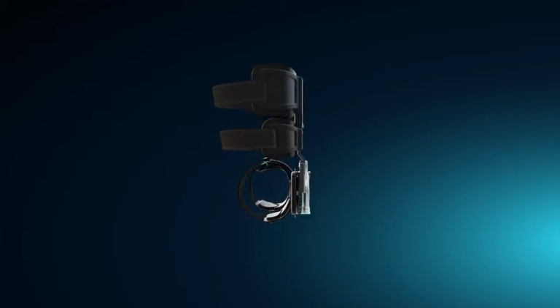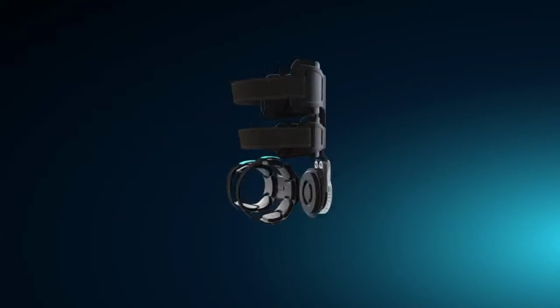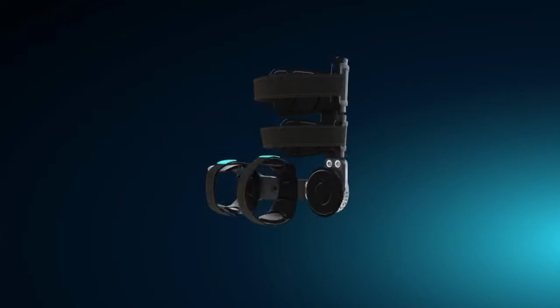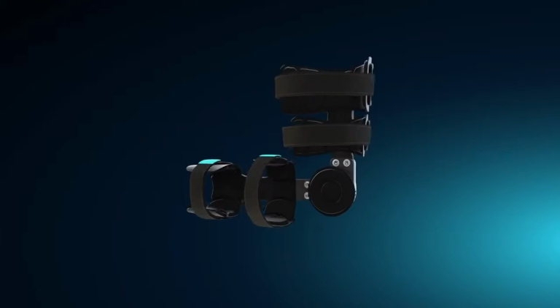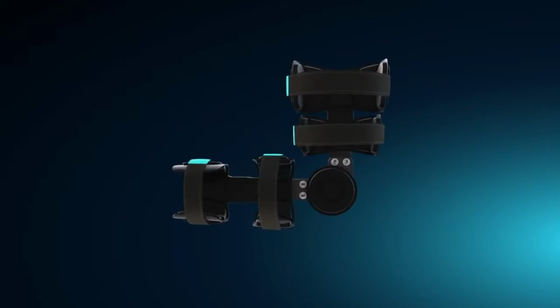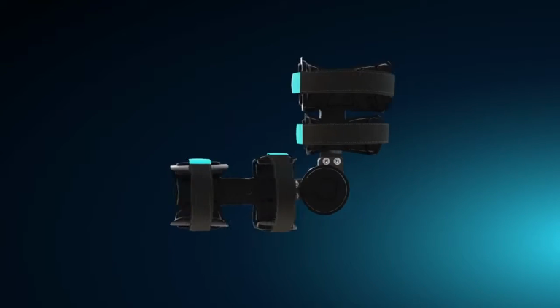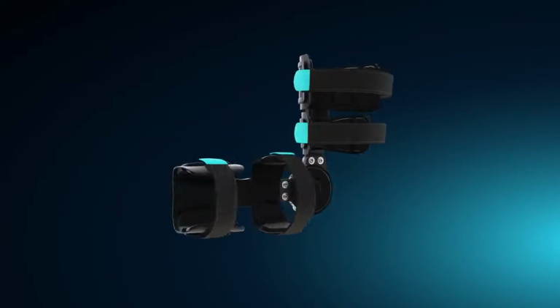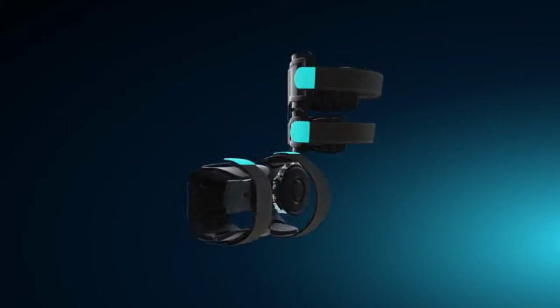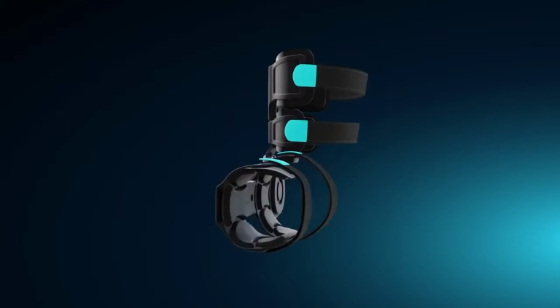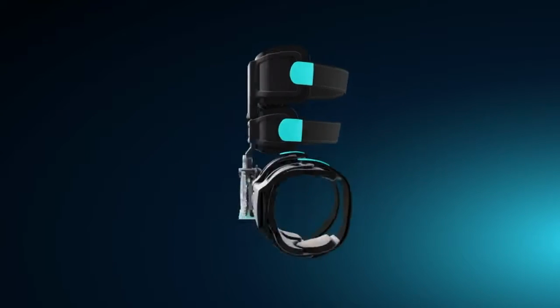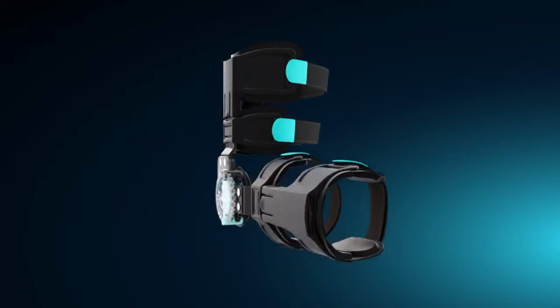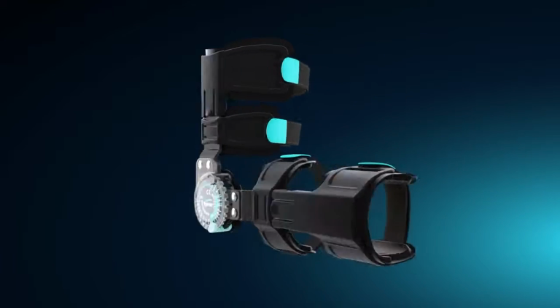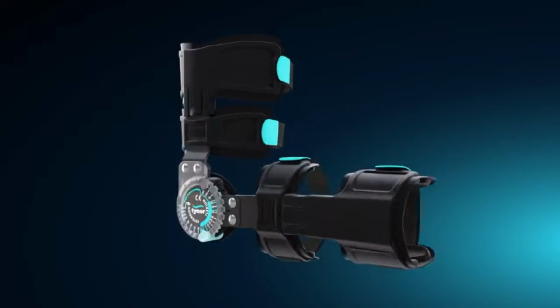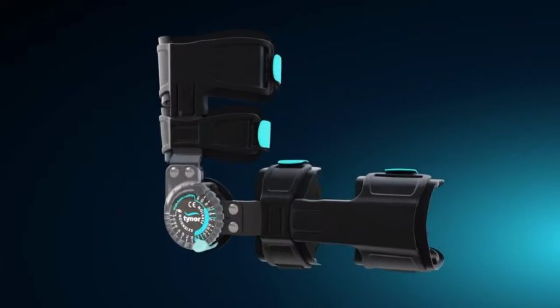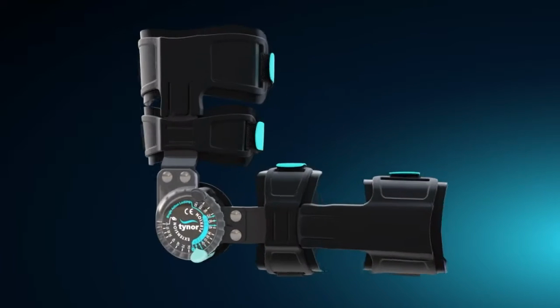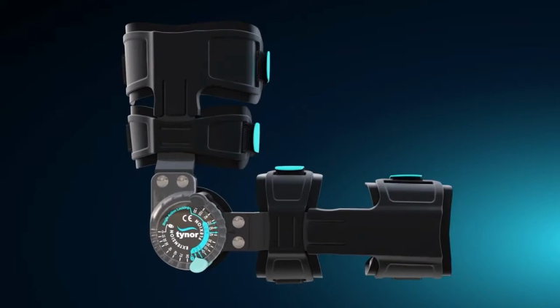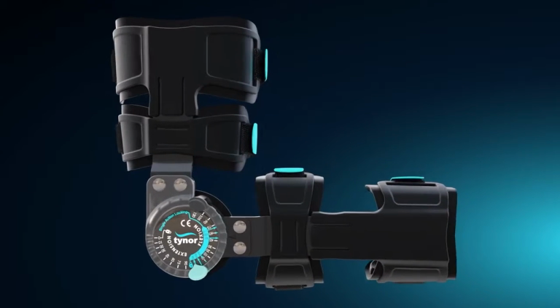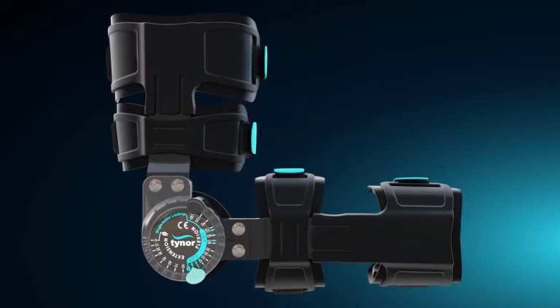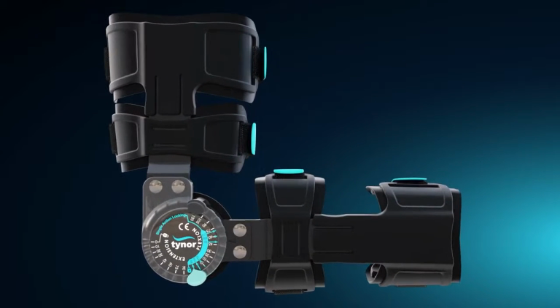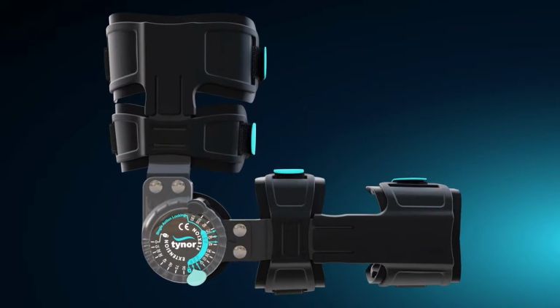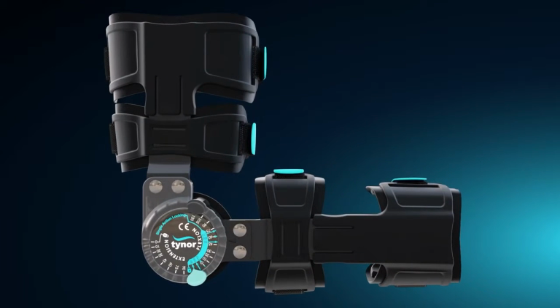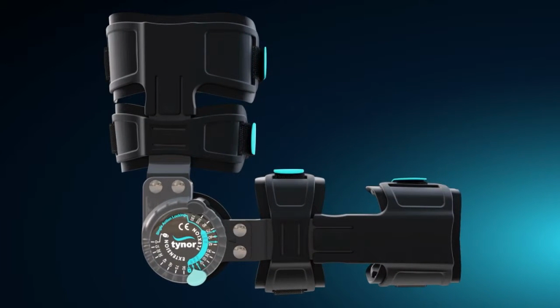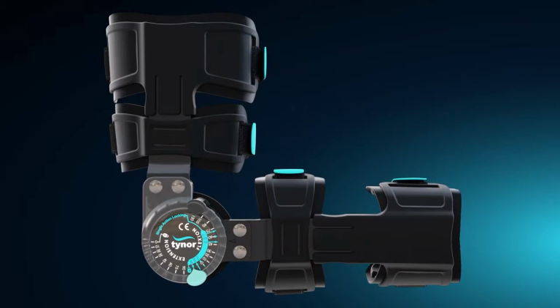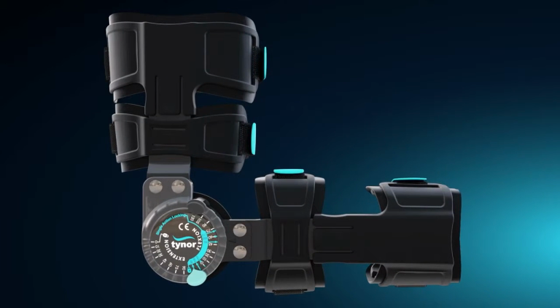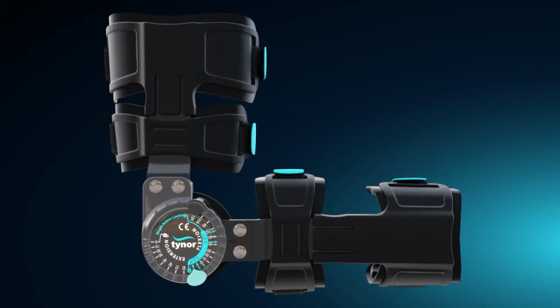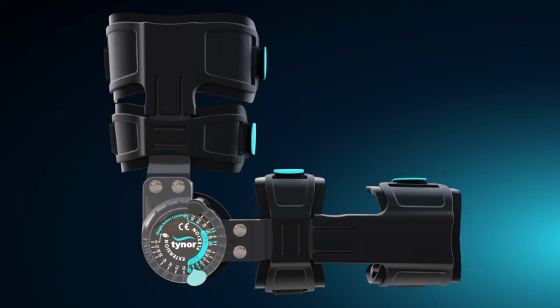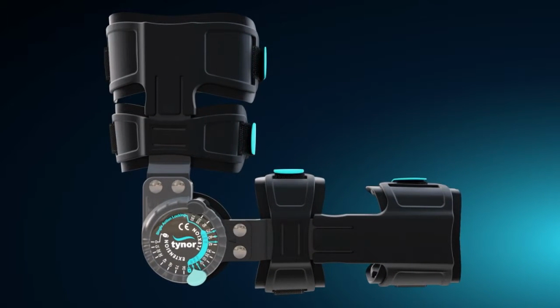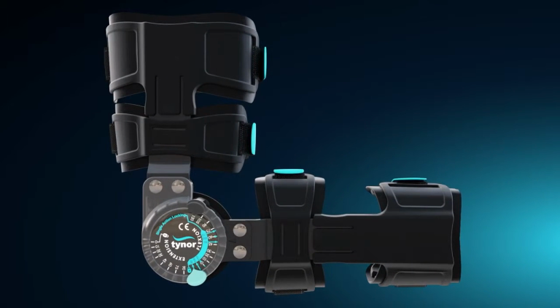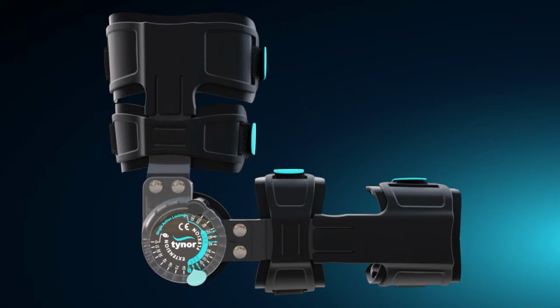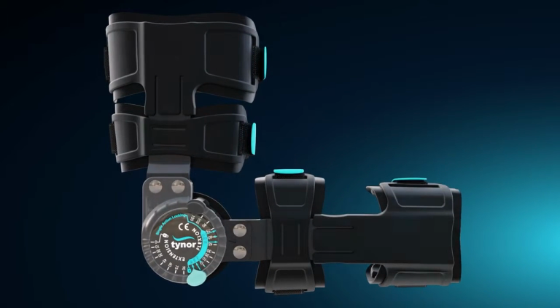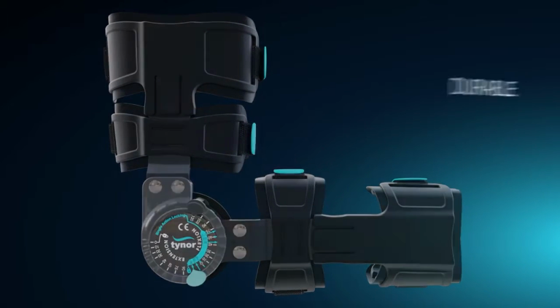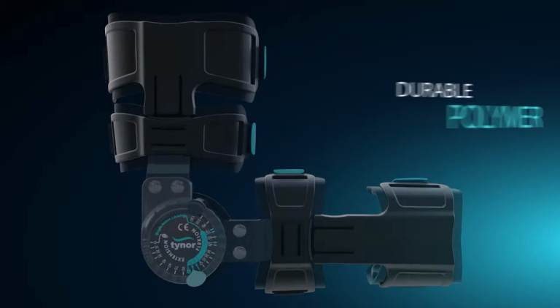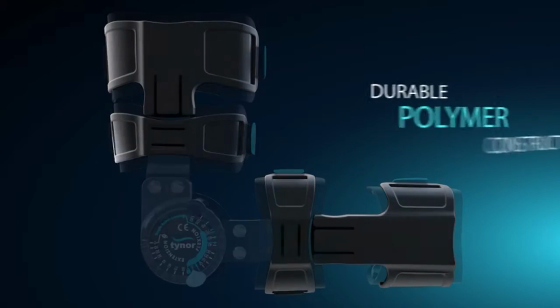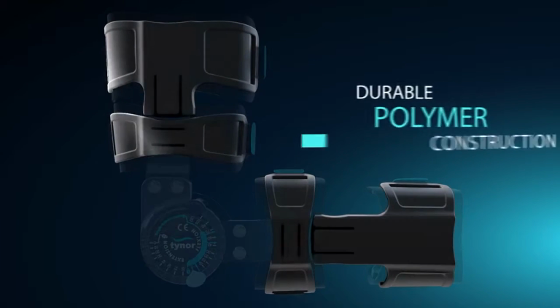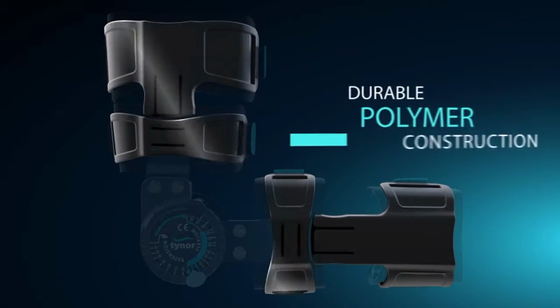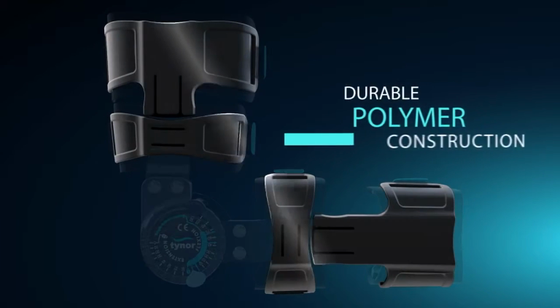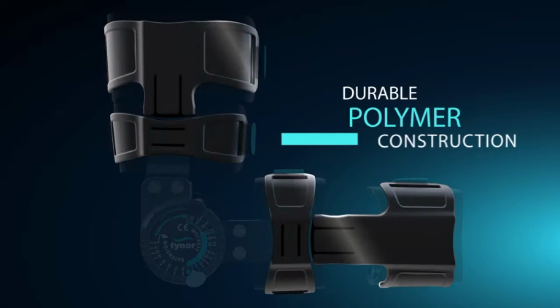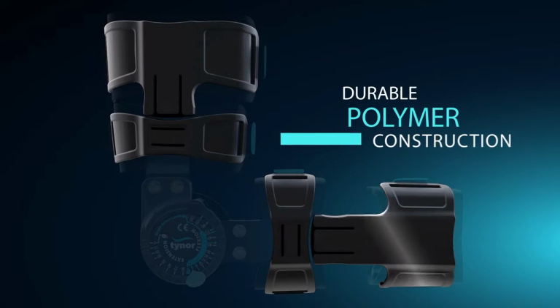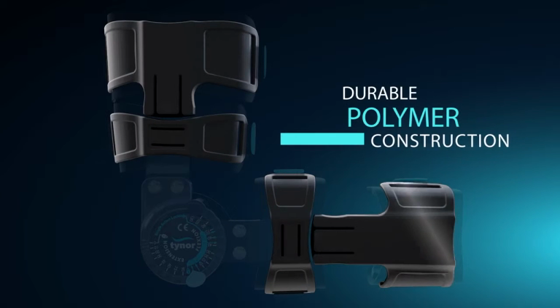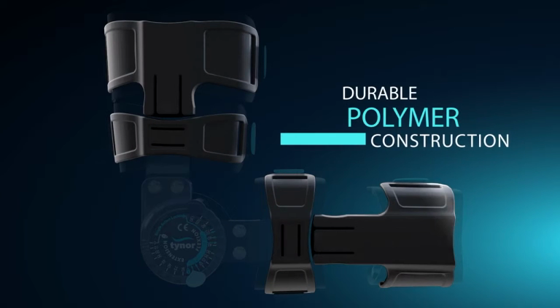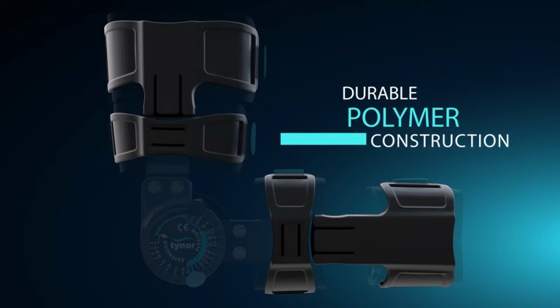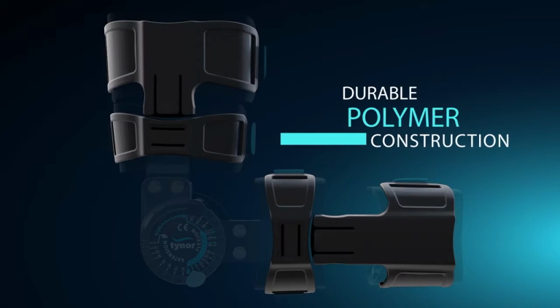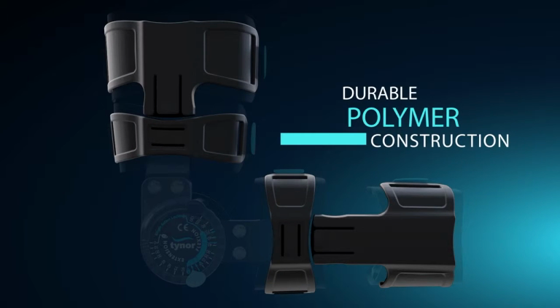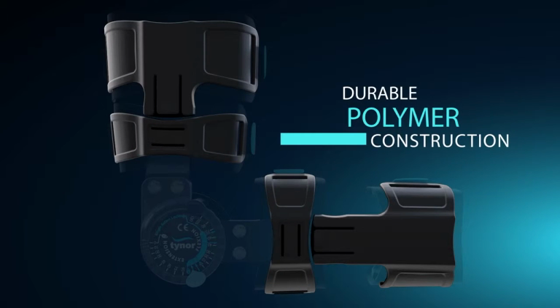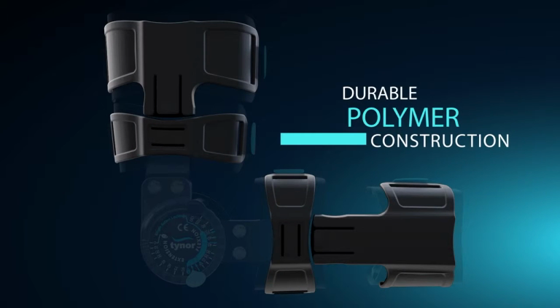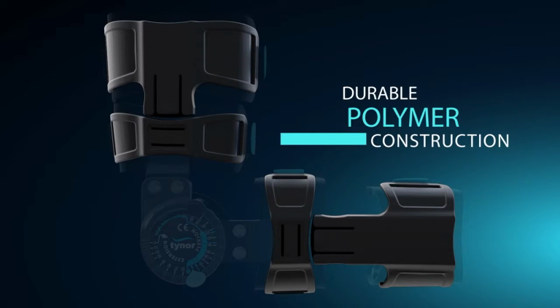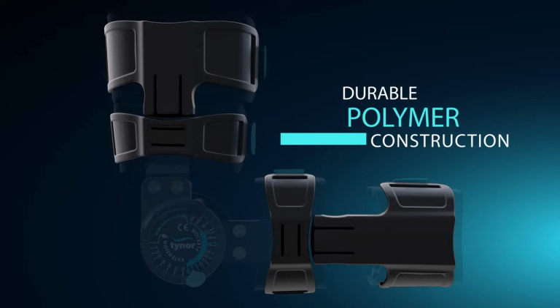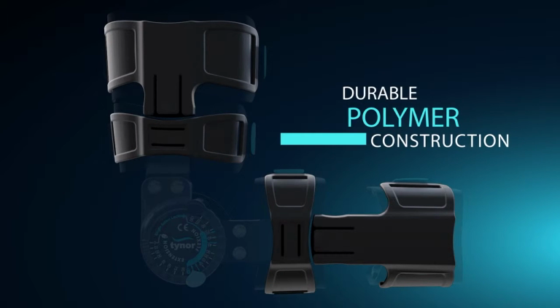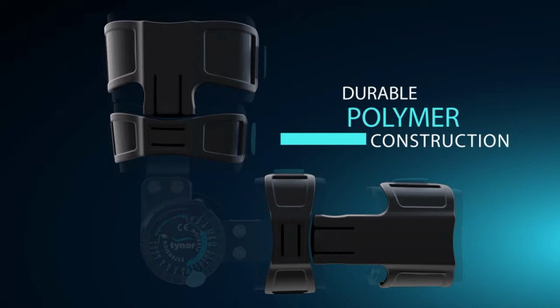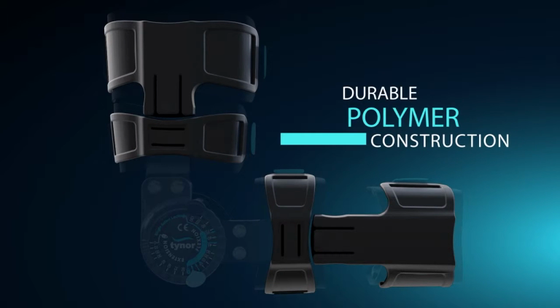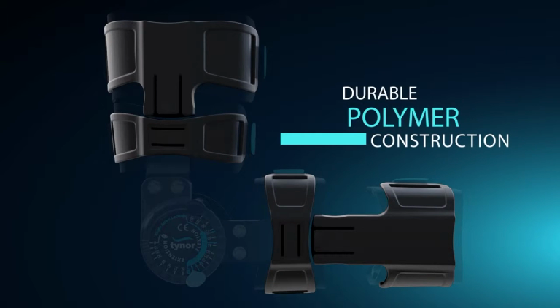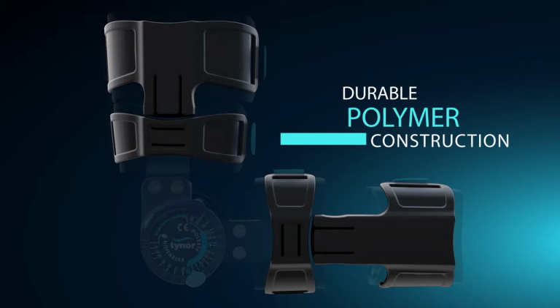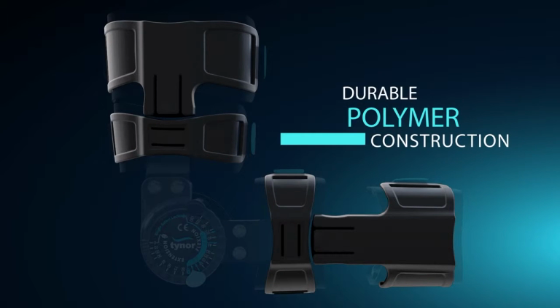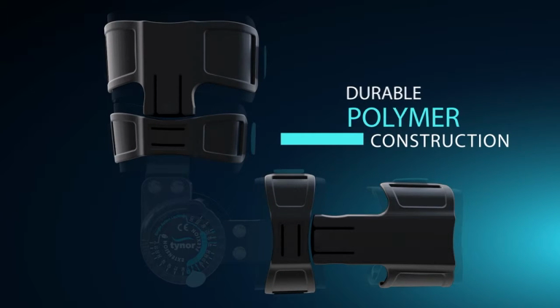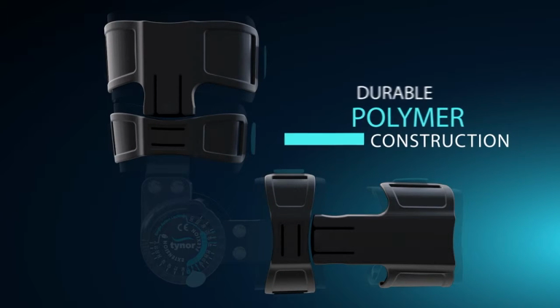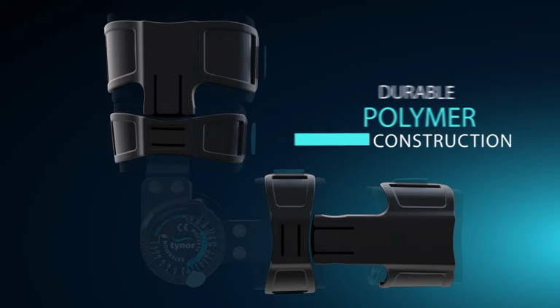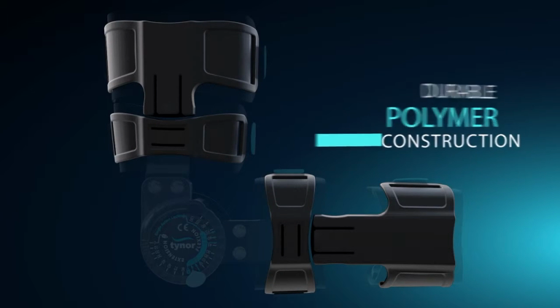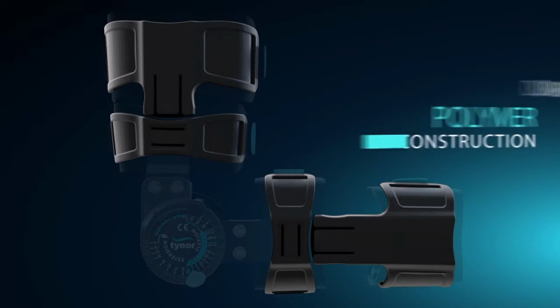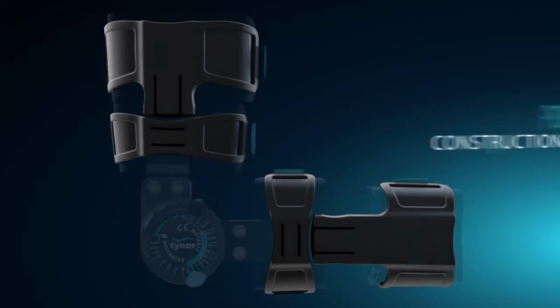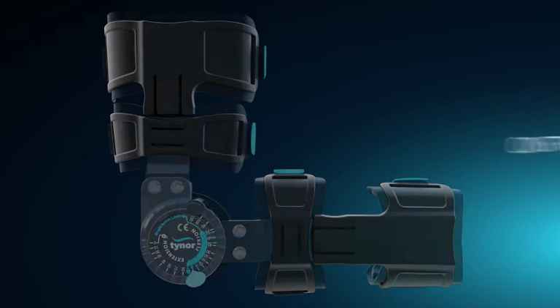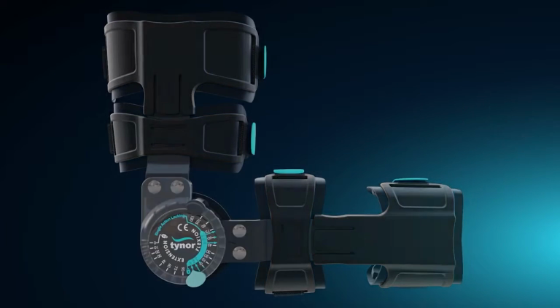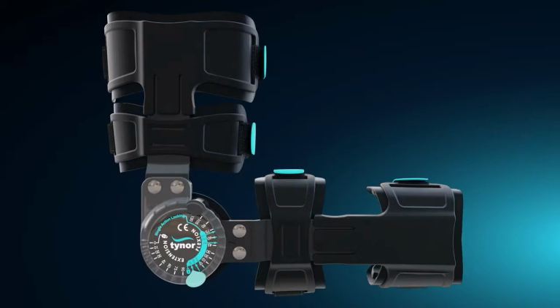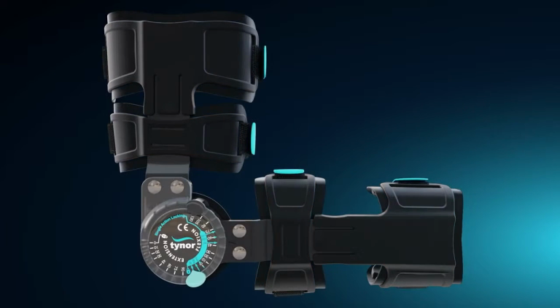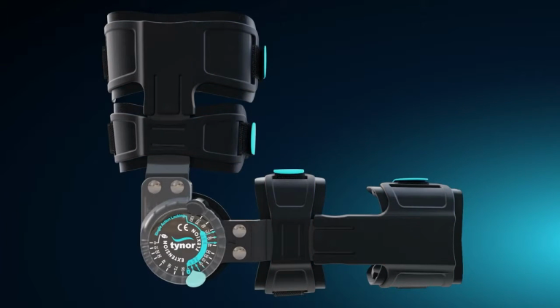Aerodynamically designed, durable polymer cuffs wrap around the arm snugly to give a perfect grip.